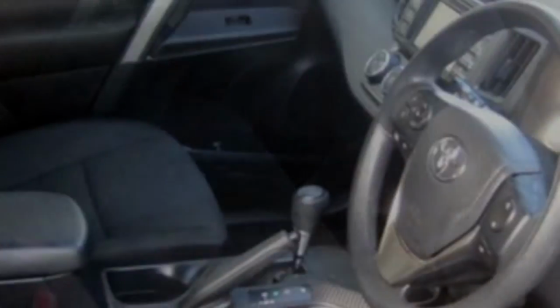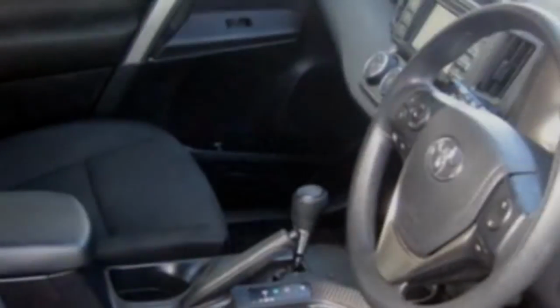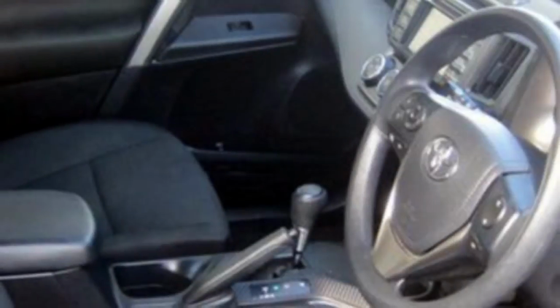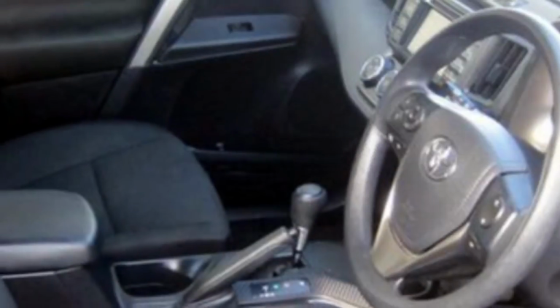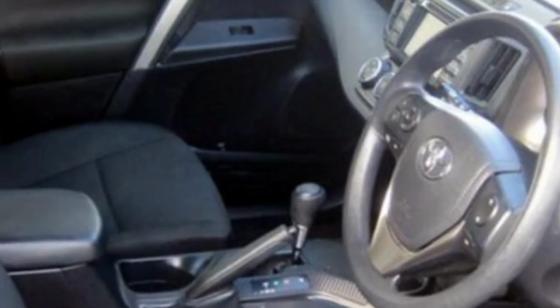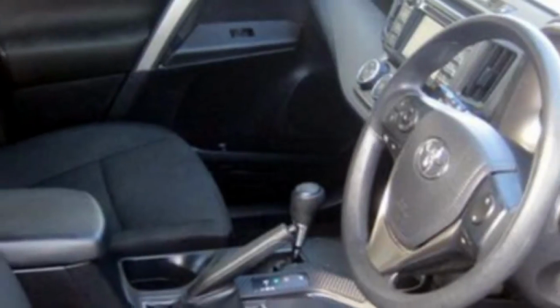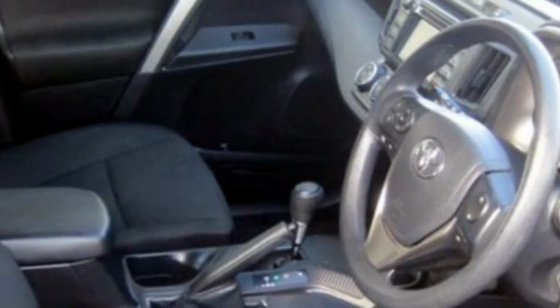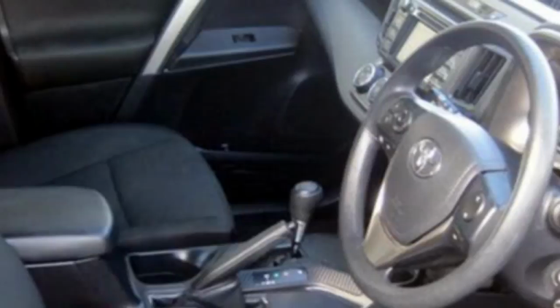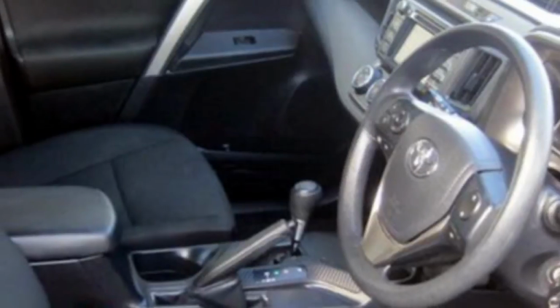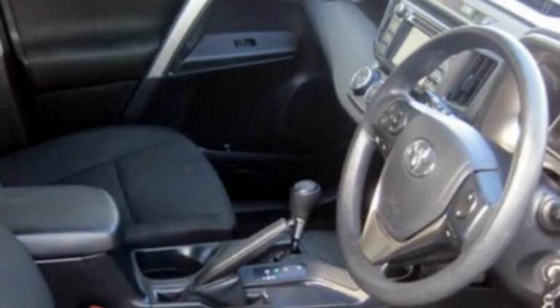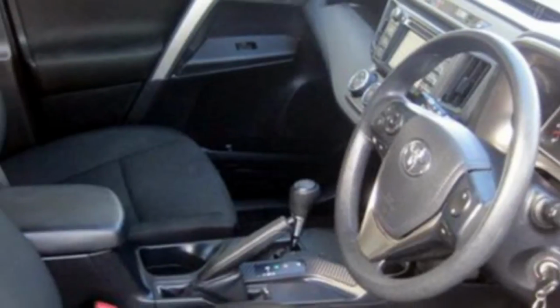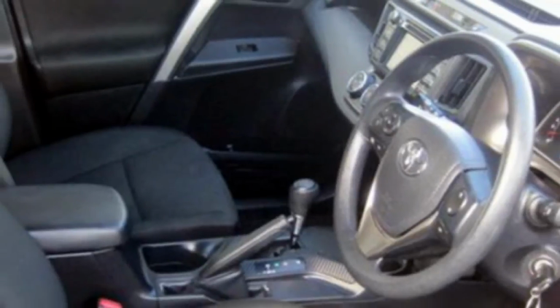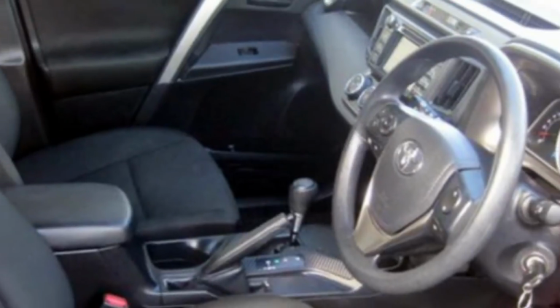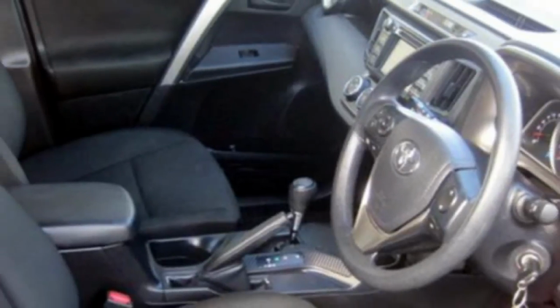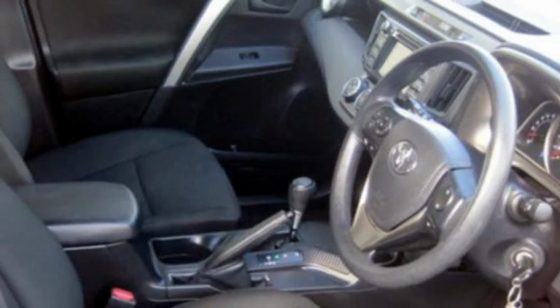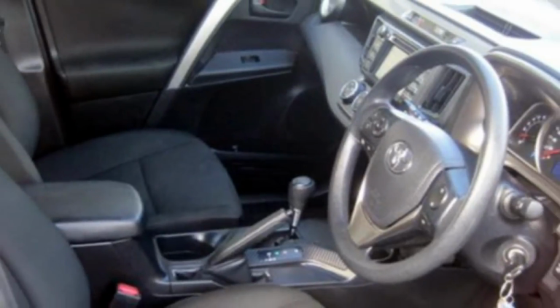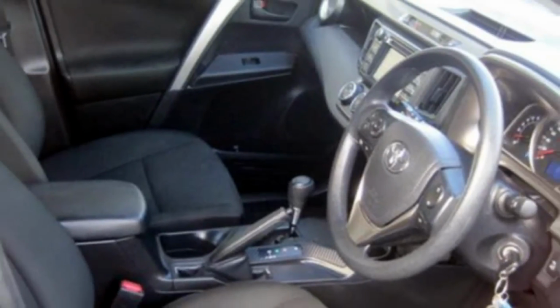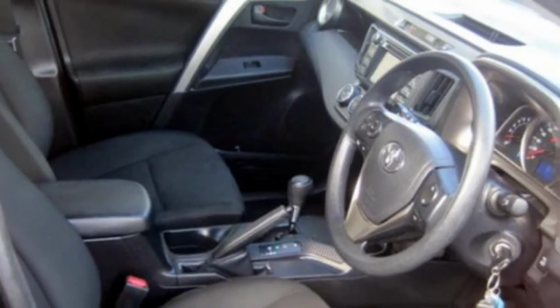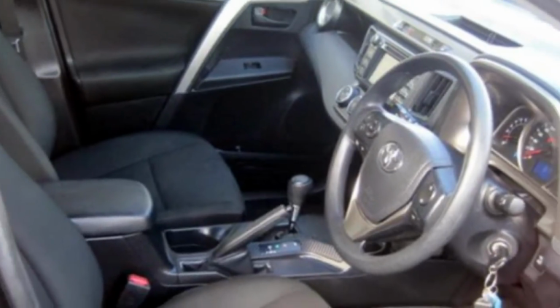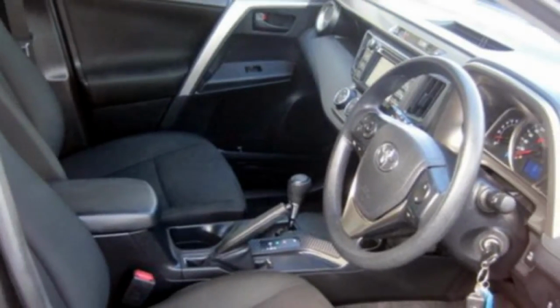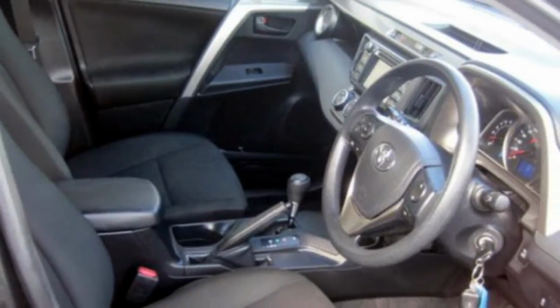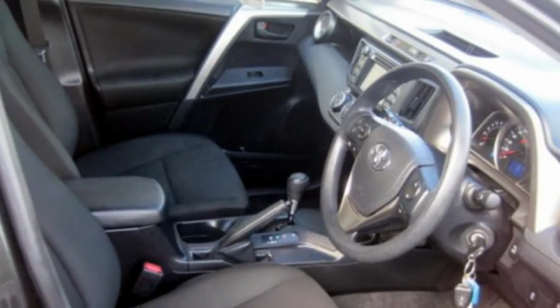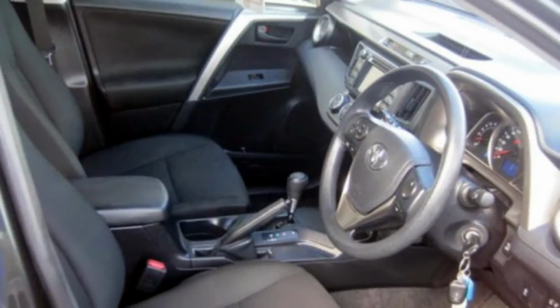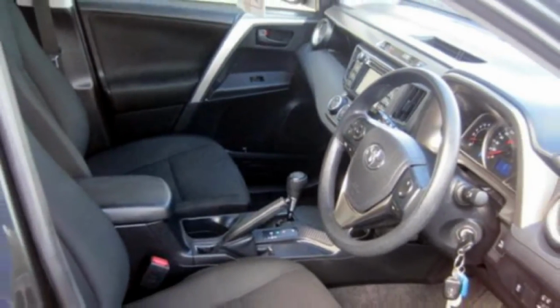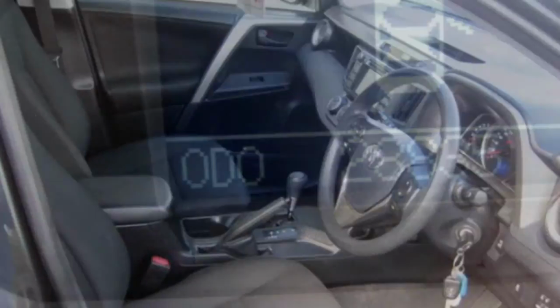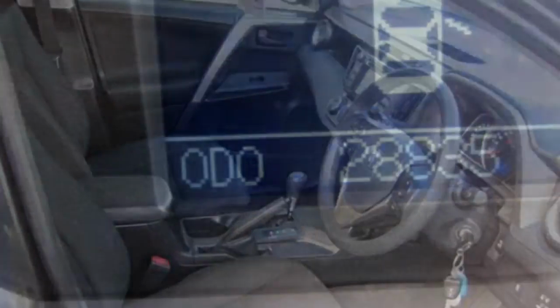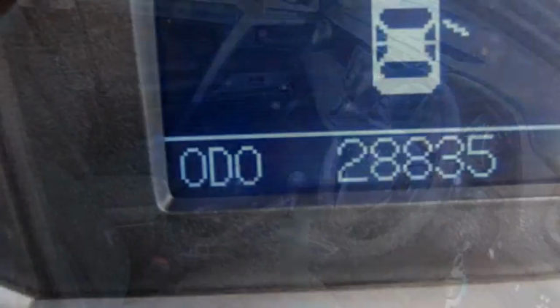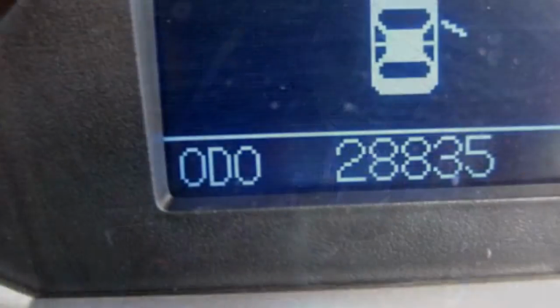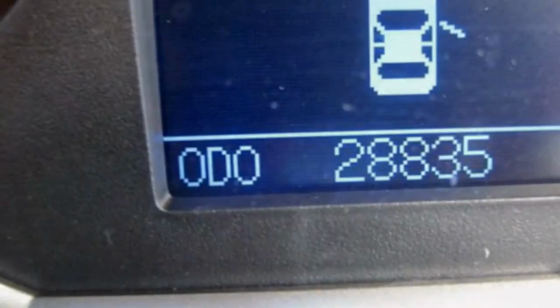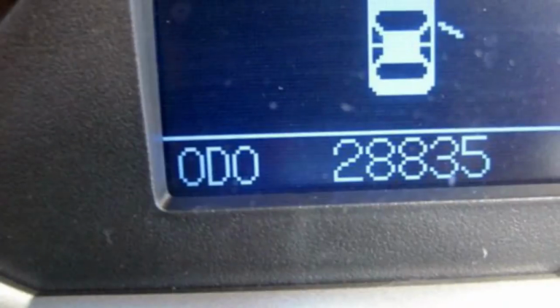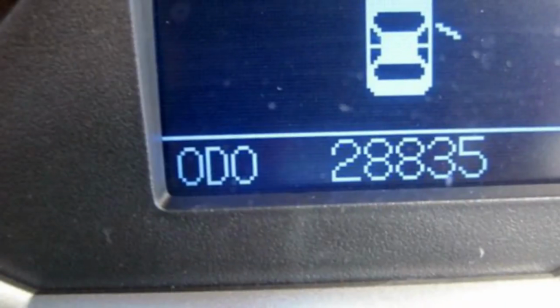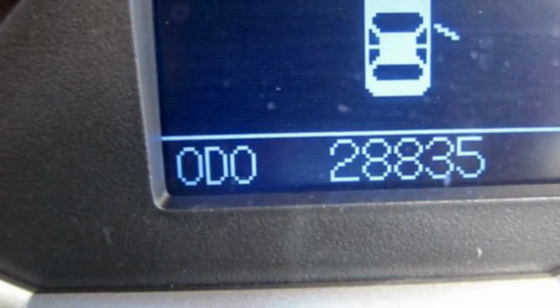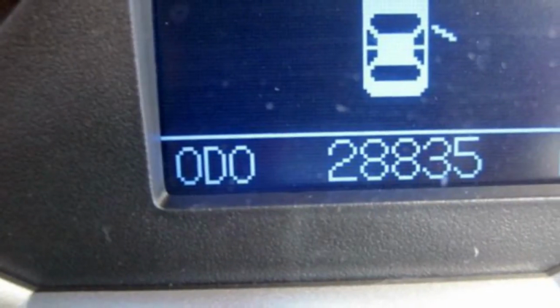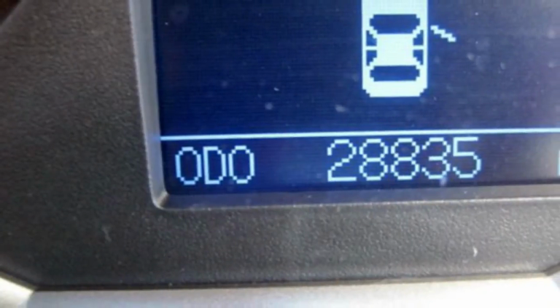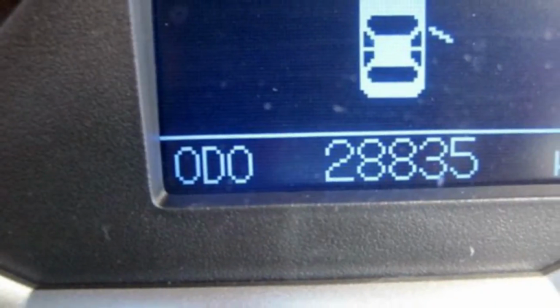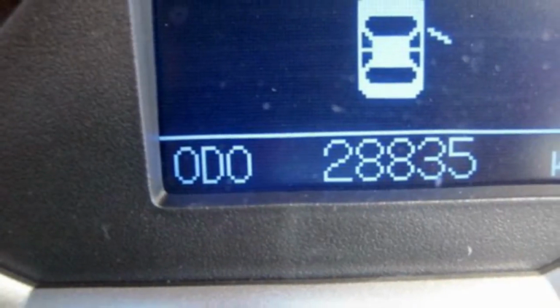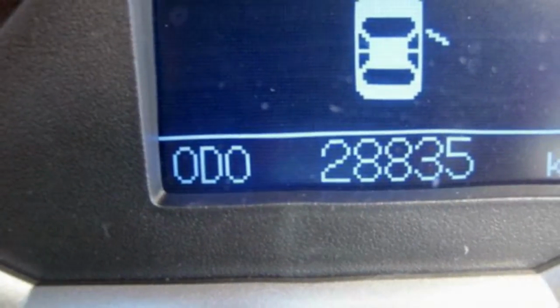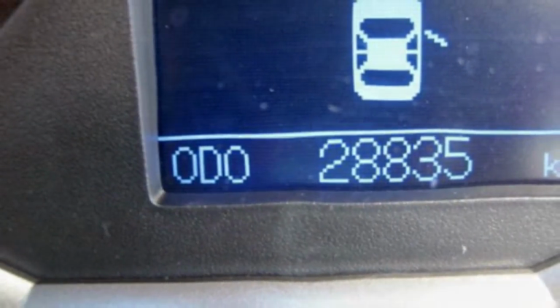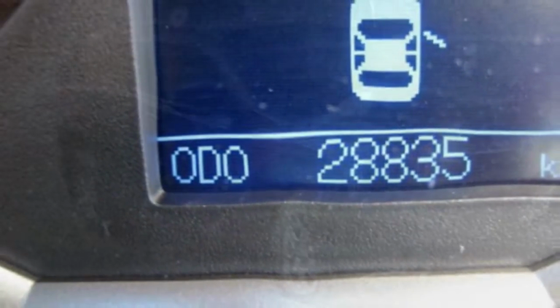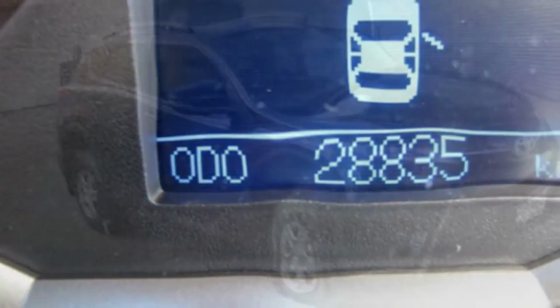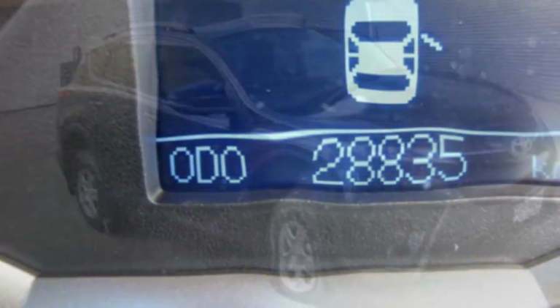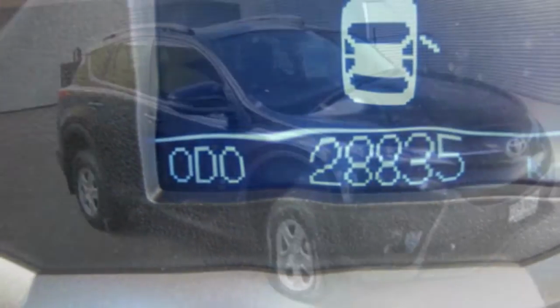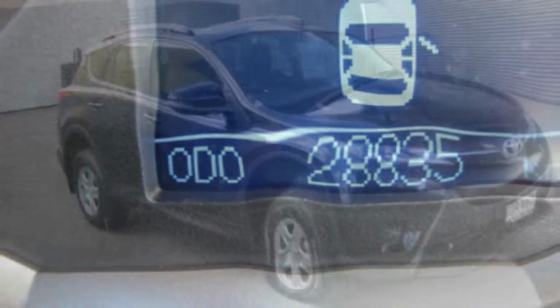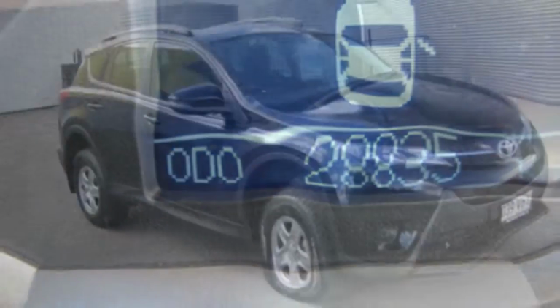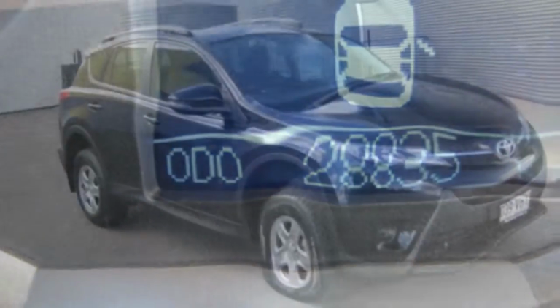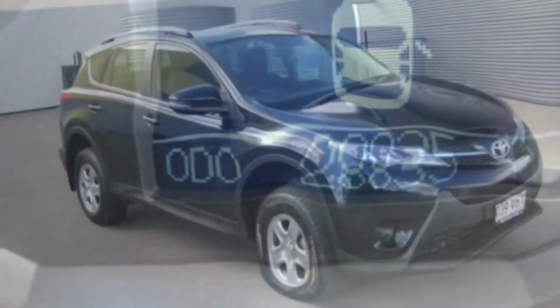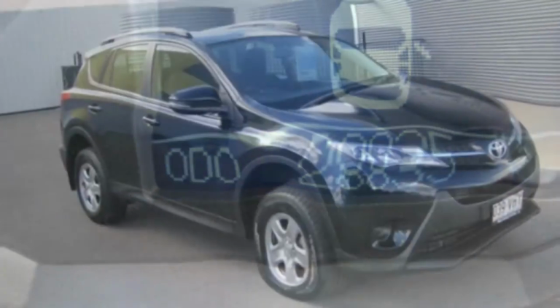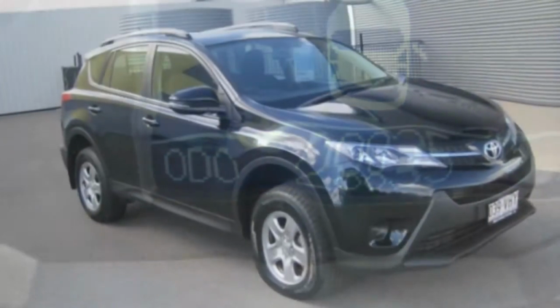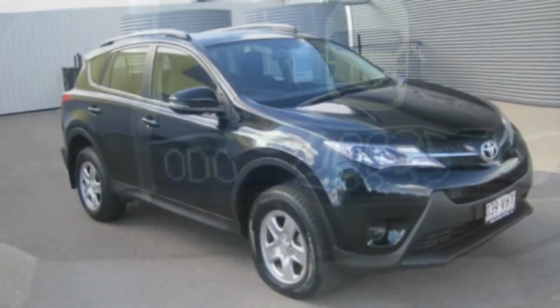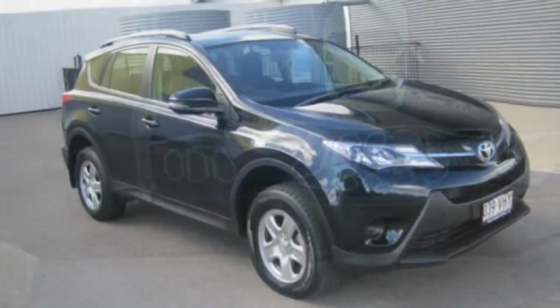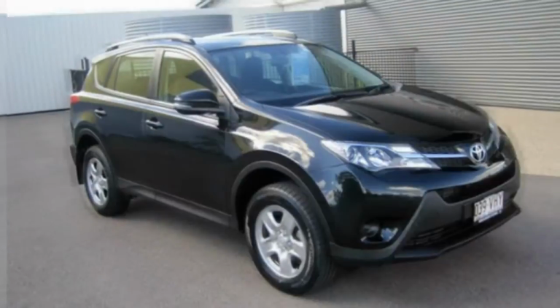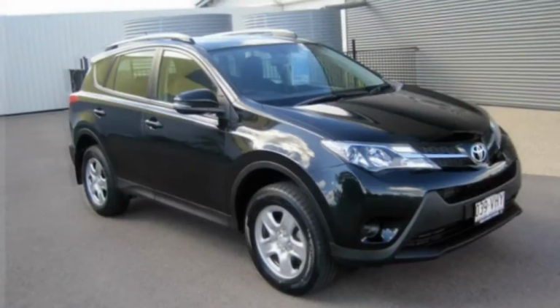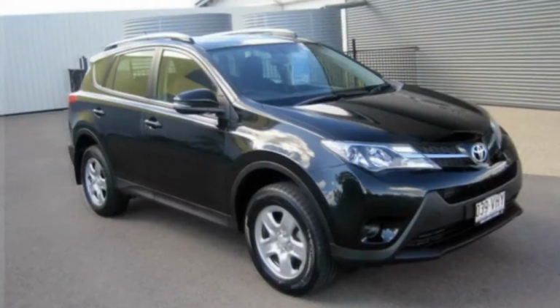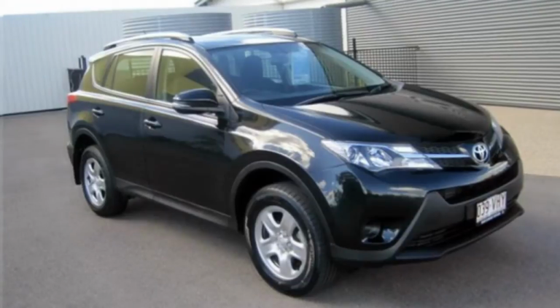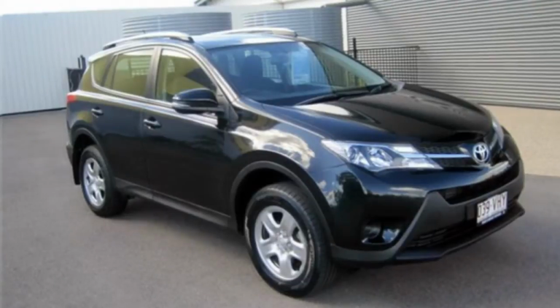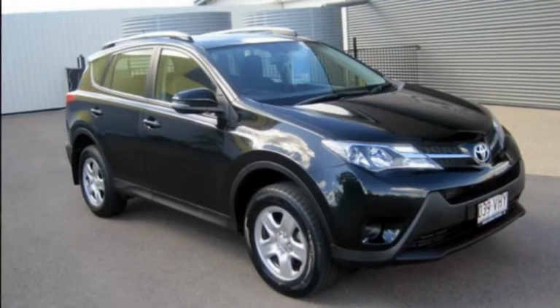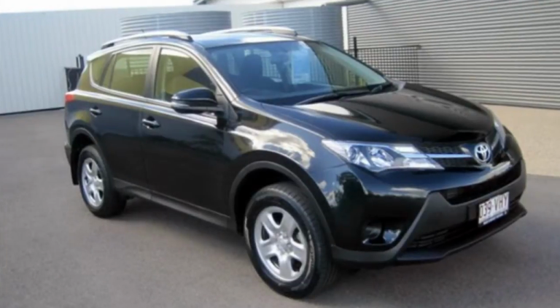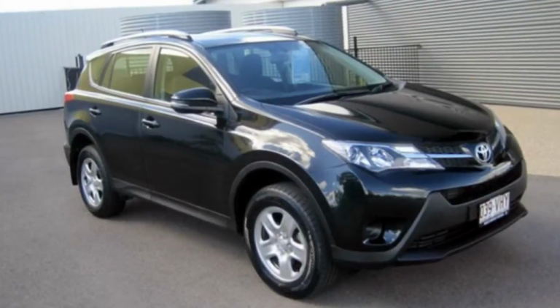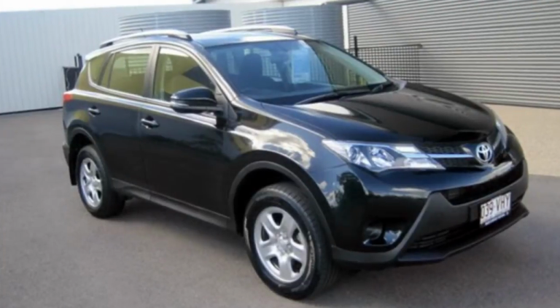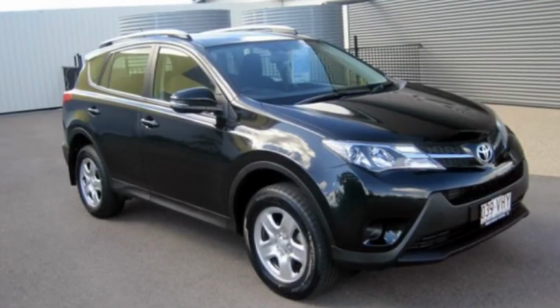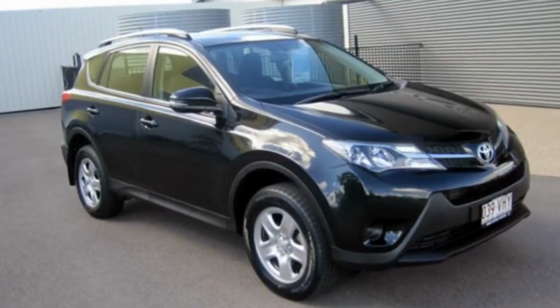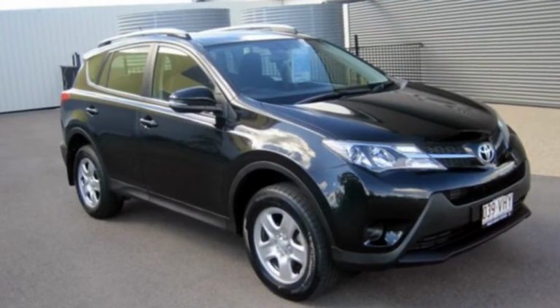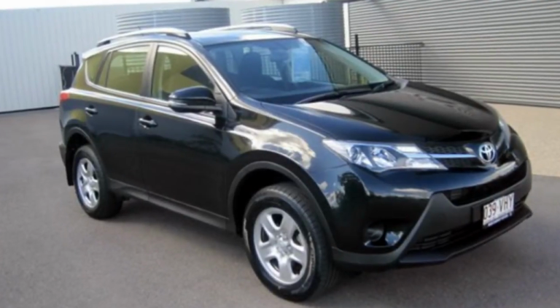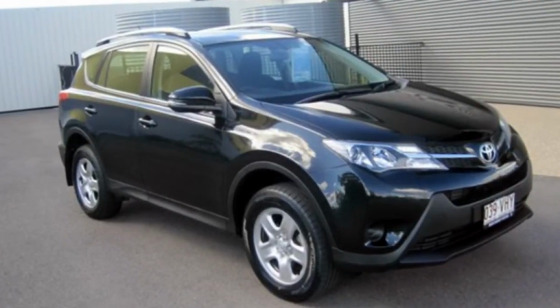If you're looking for a first-rate vehicle, this could be yours today. Our website offers more information on all of our vehicles. Contact us today.